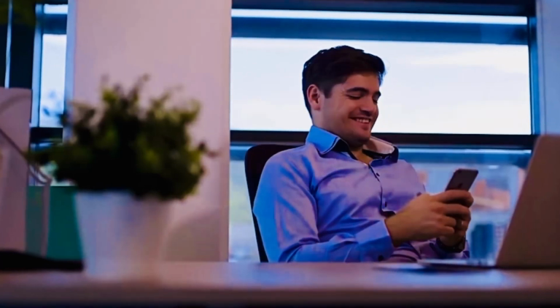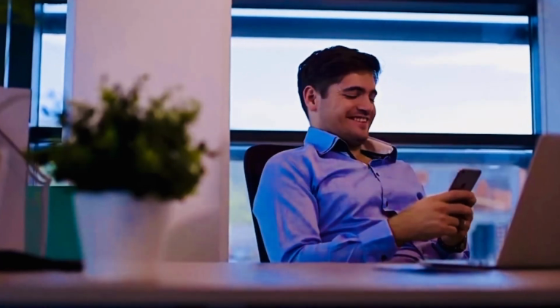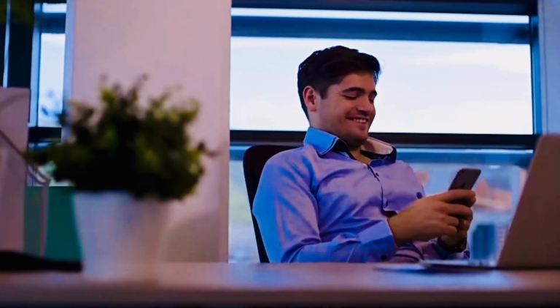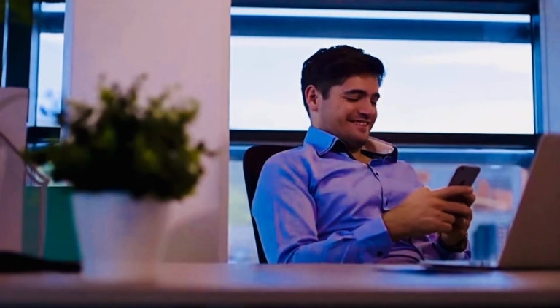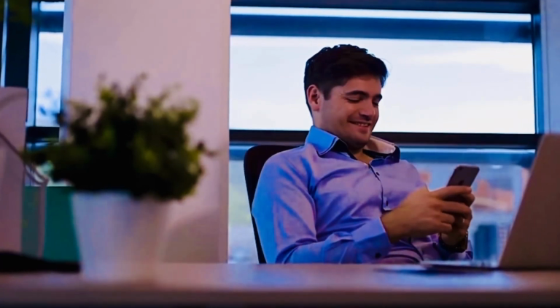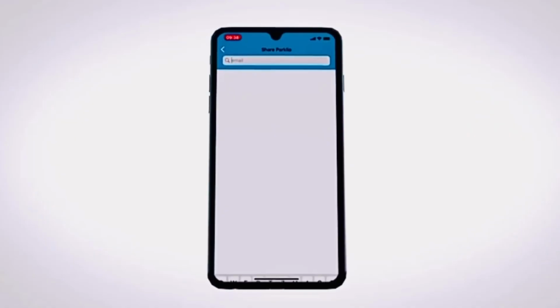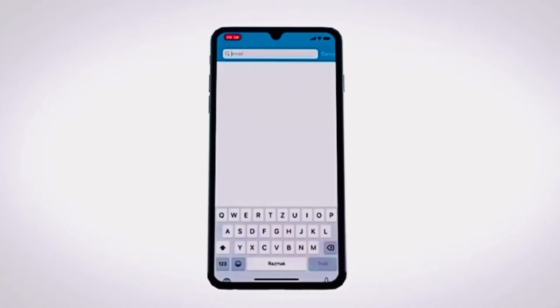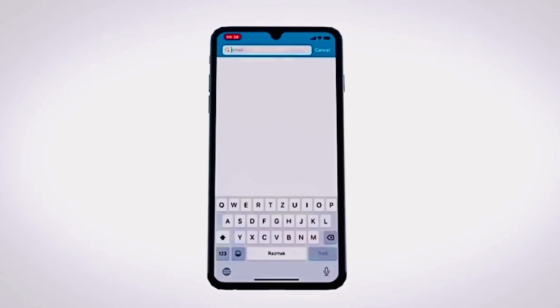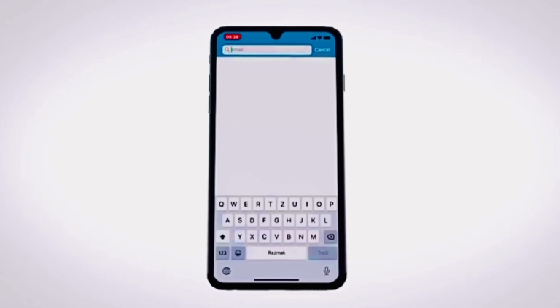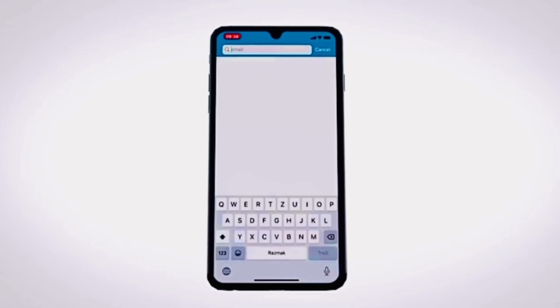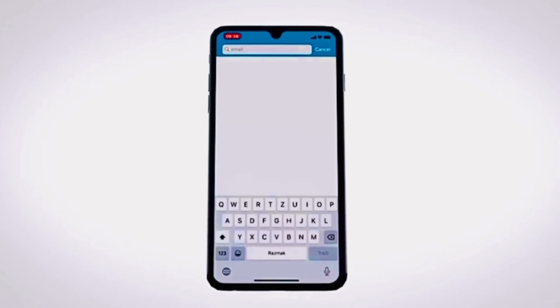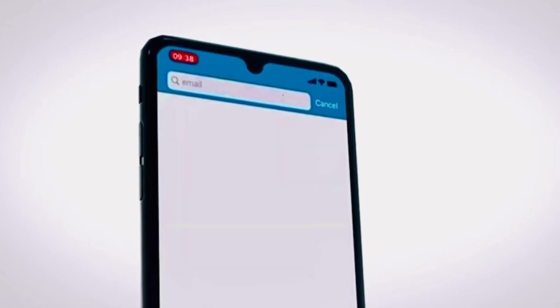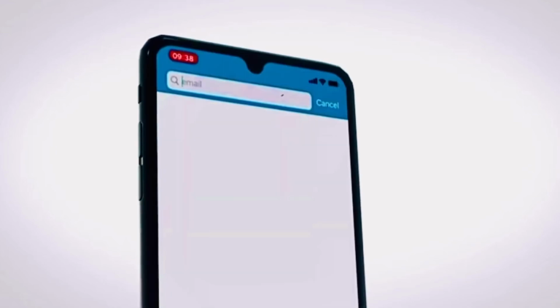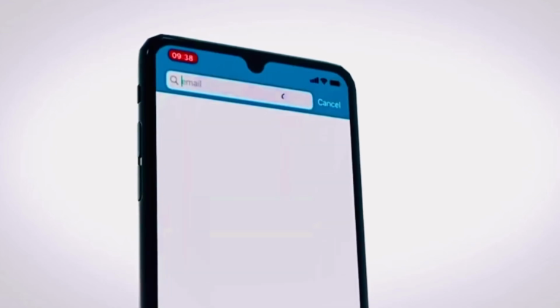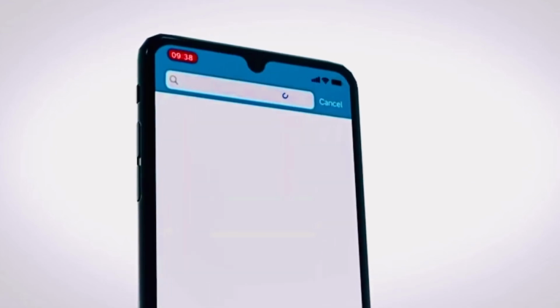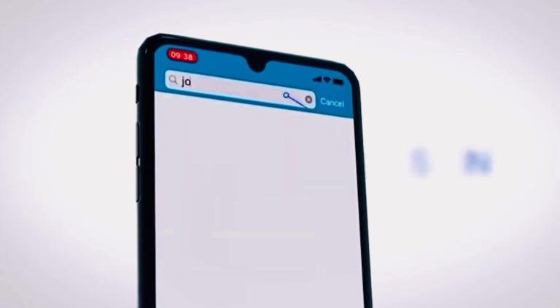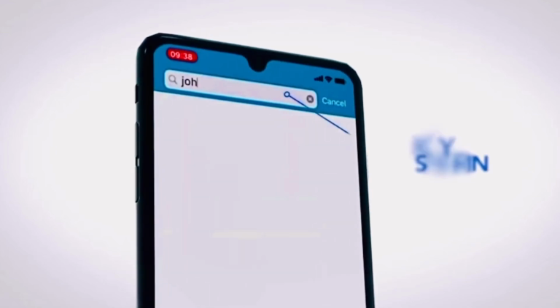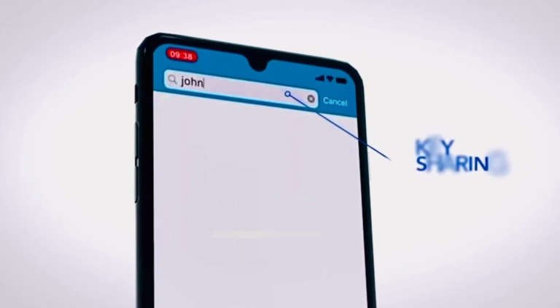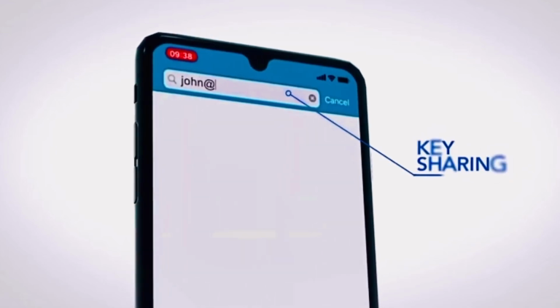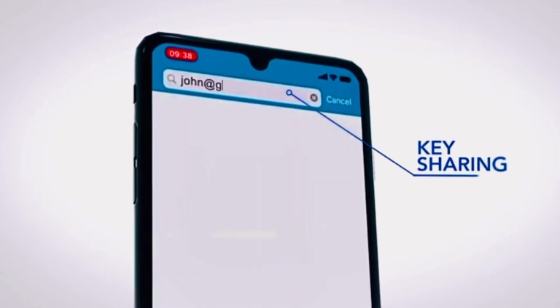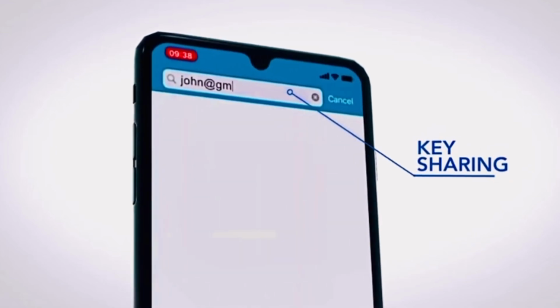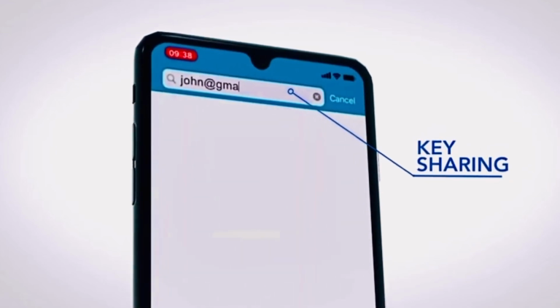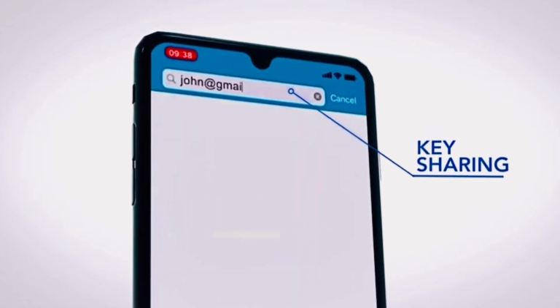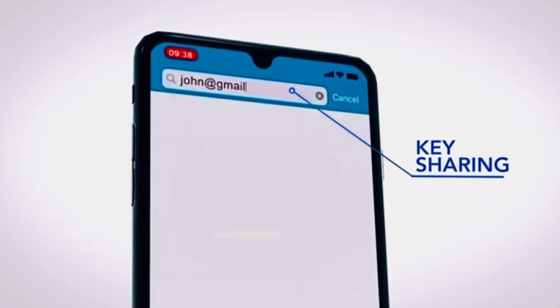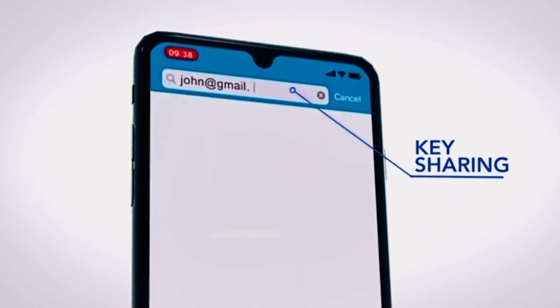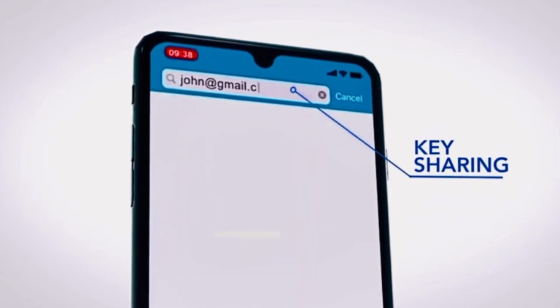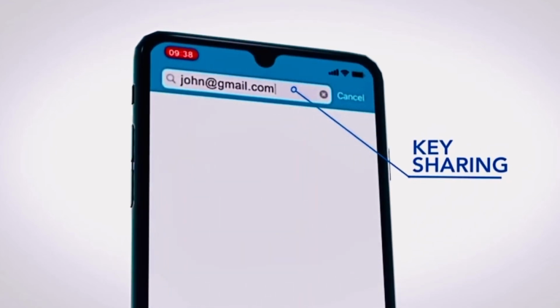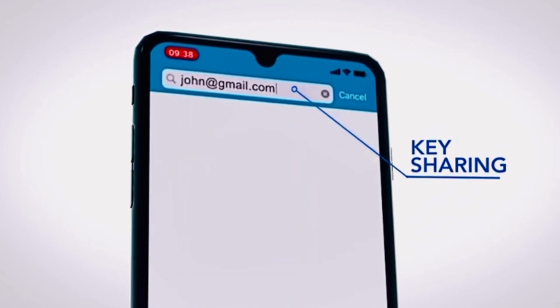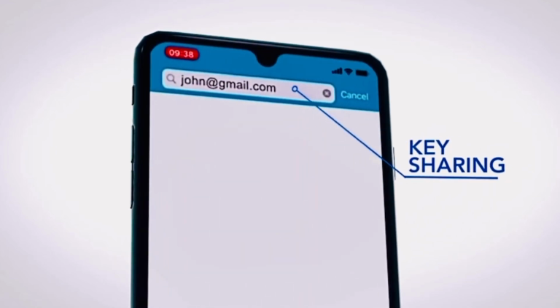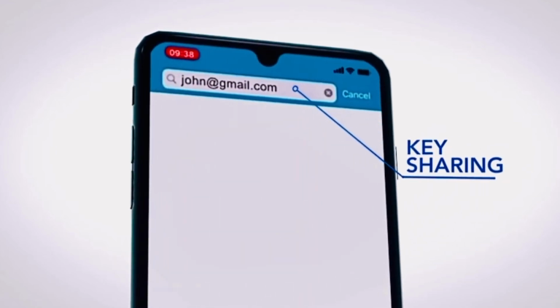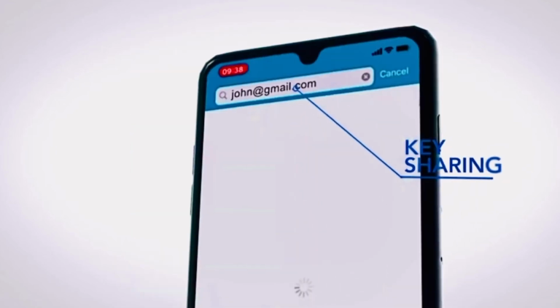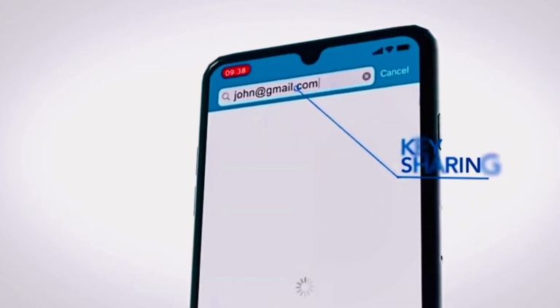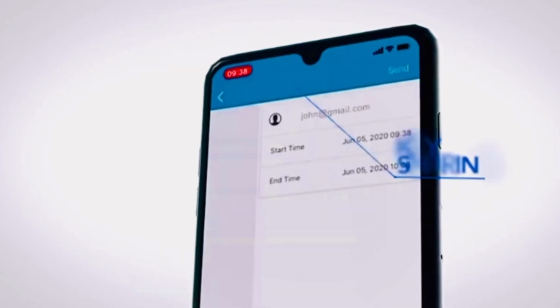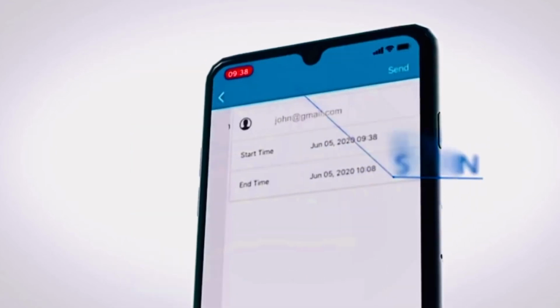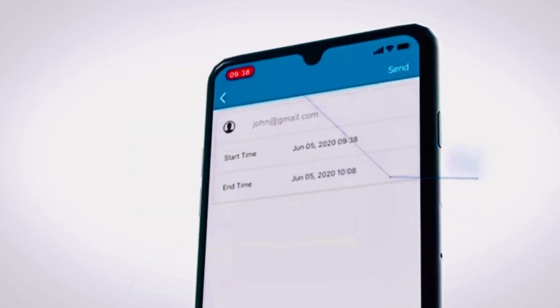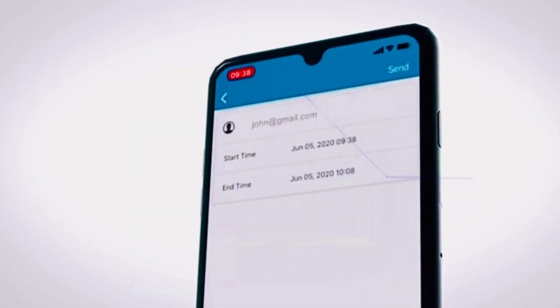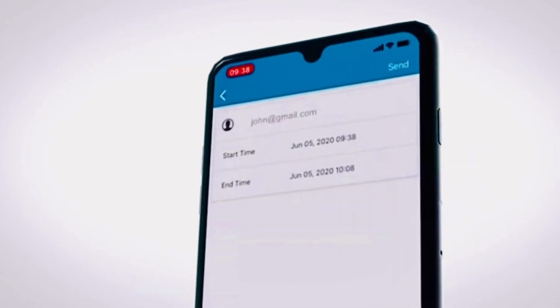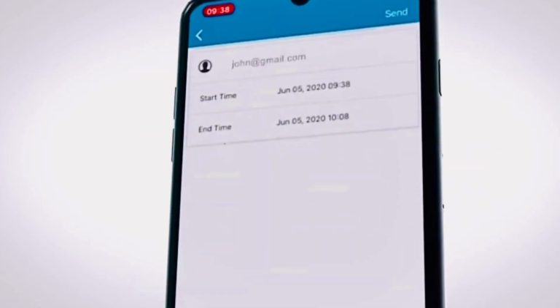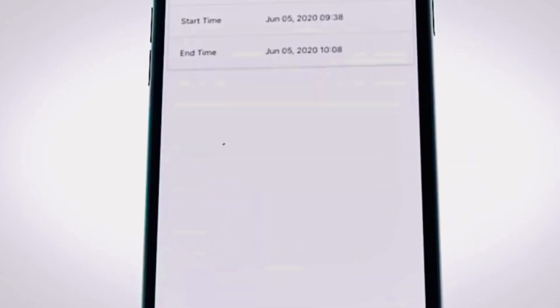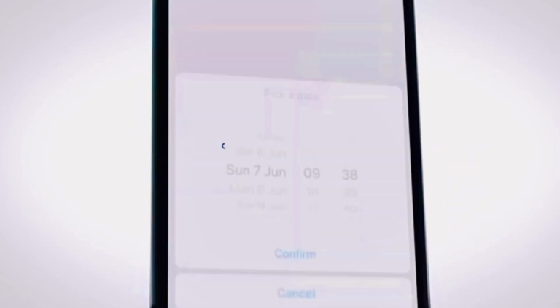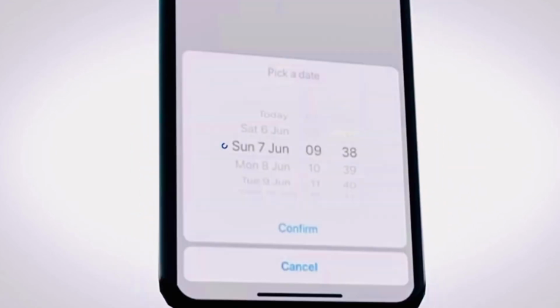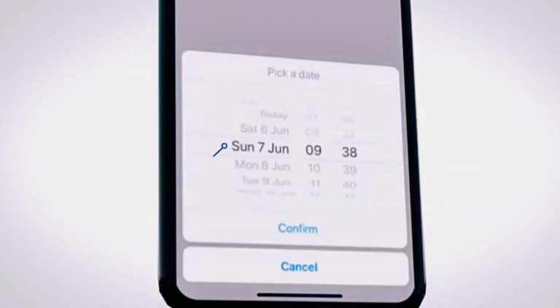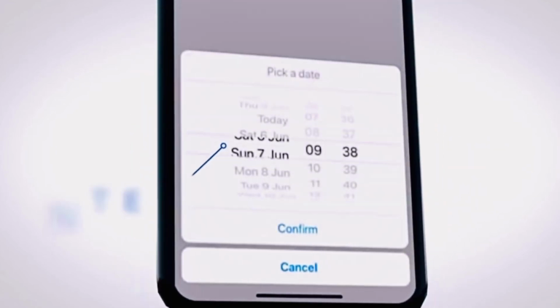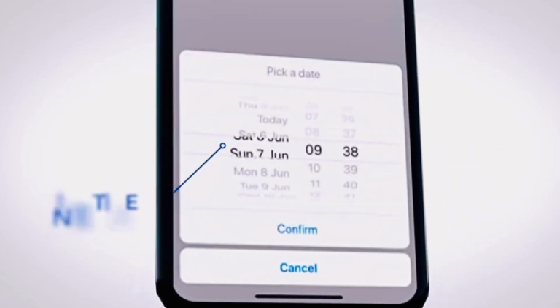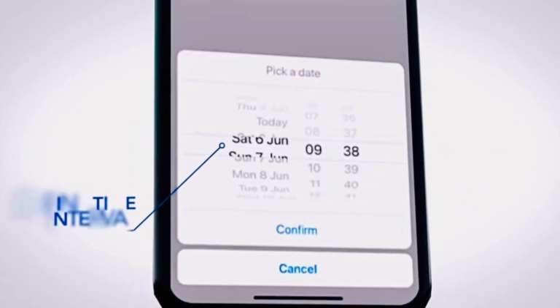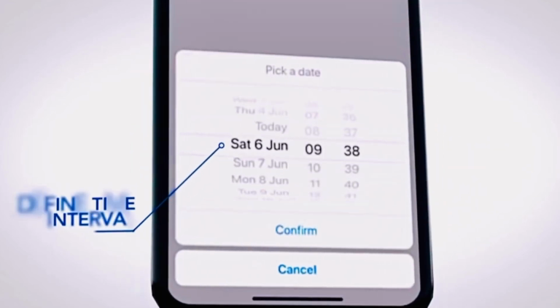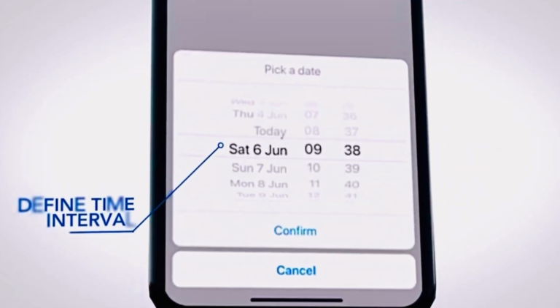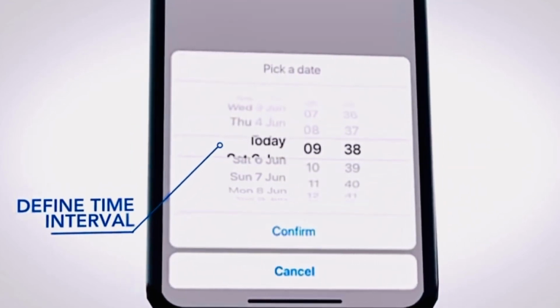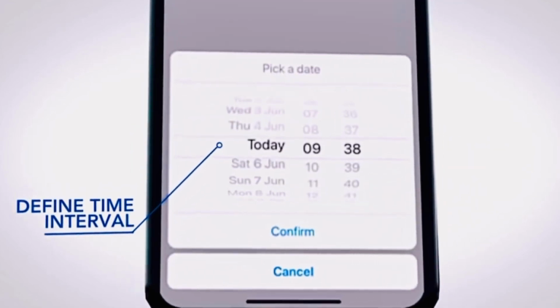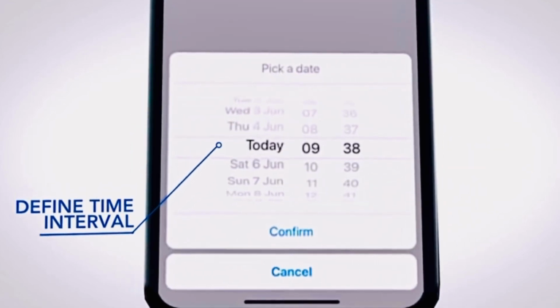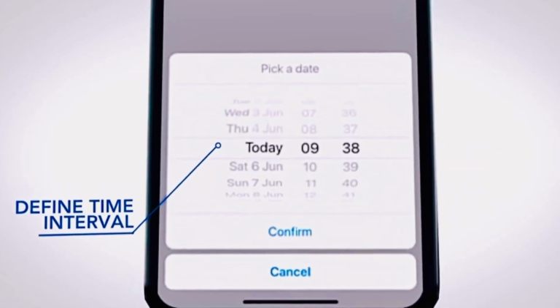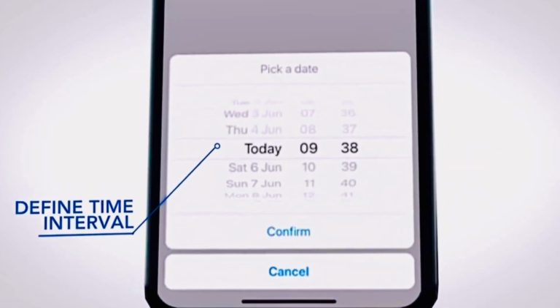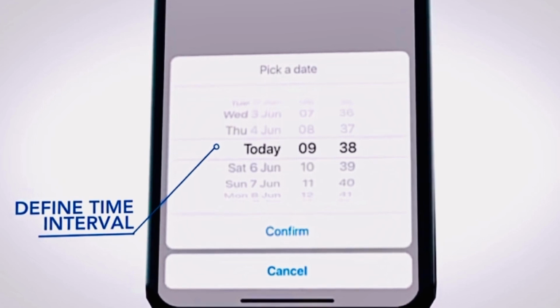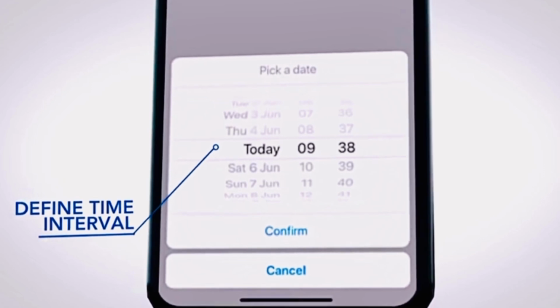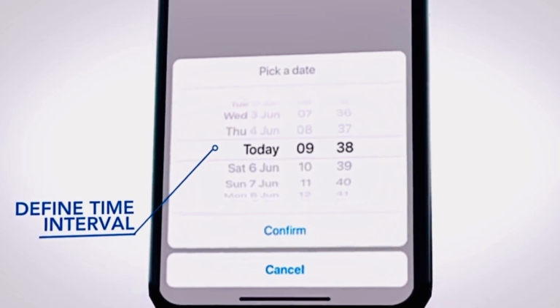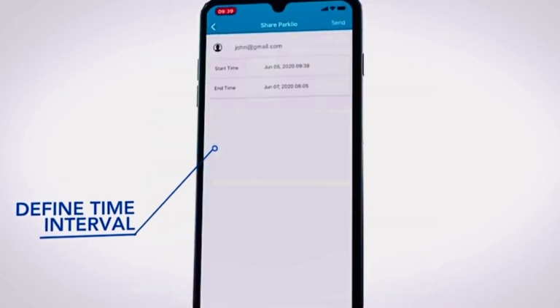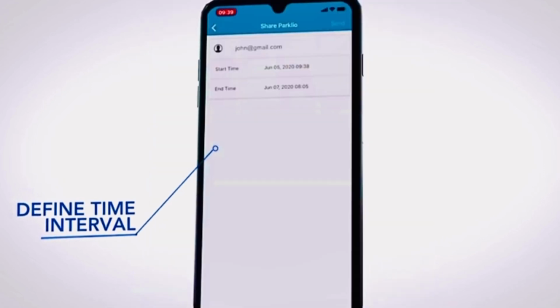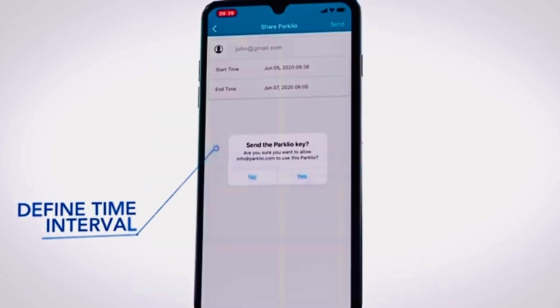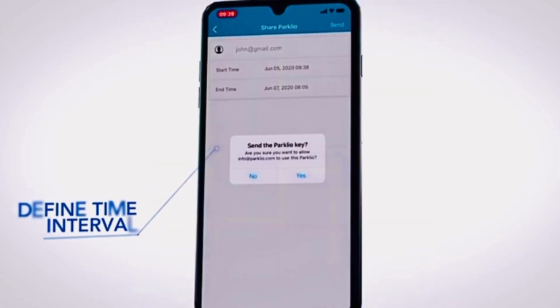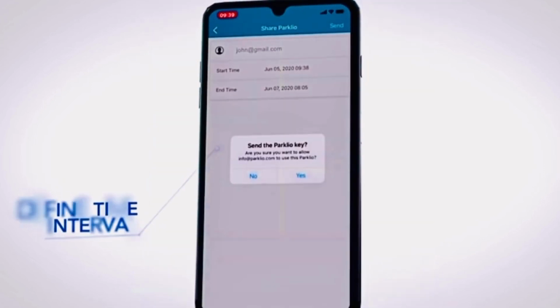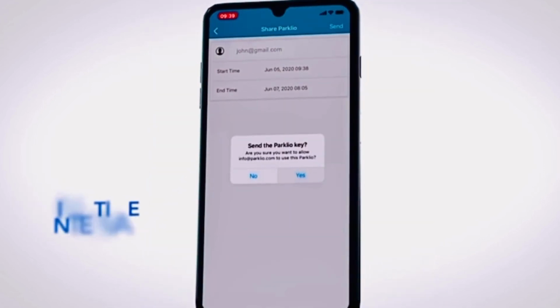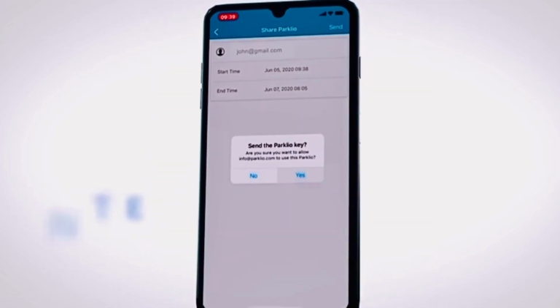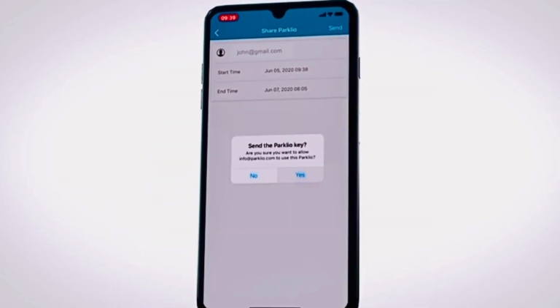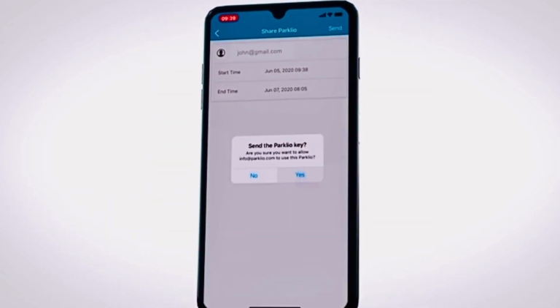Having an extremely important person coming to visit you? Just send a digital key through your mobile app to your visitors, and they will be able to access the barrier and park their cars there.